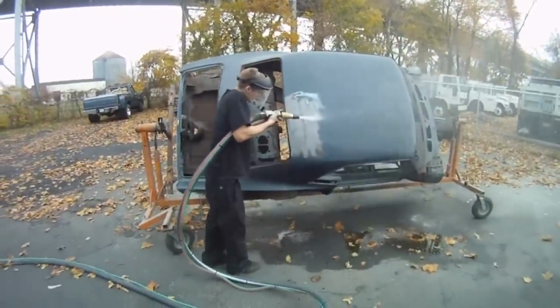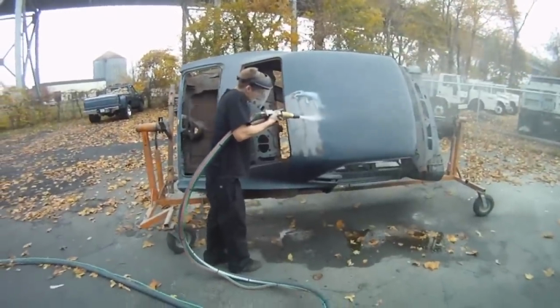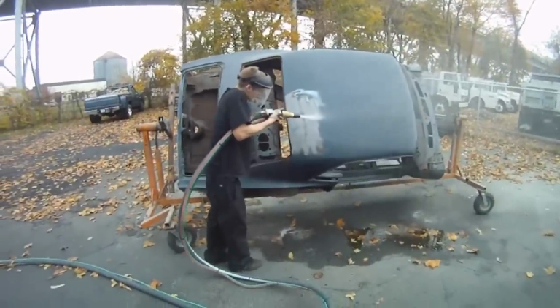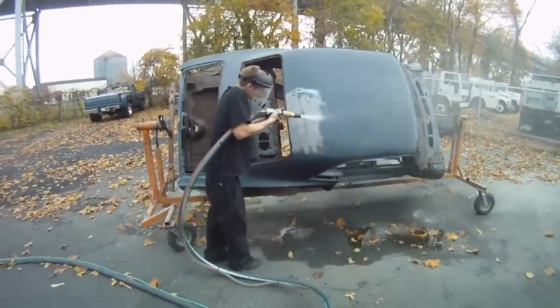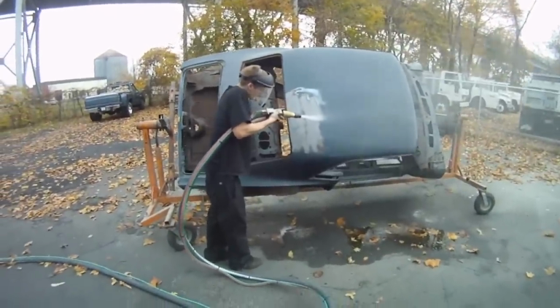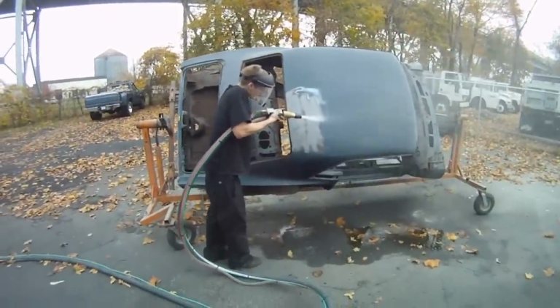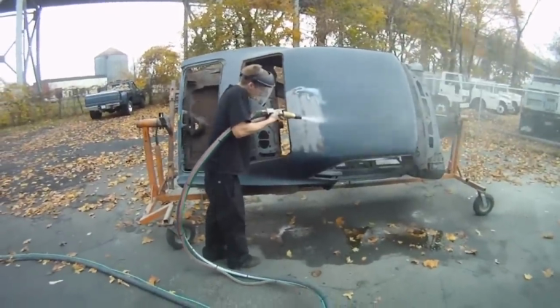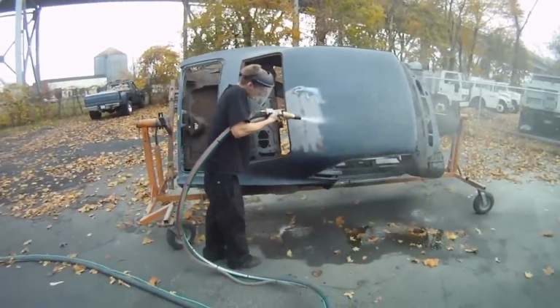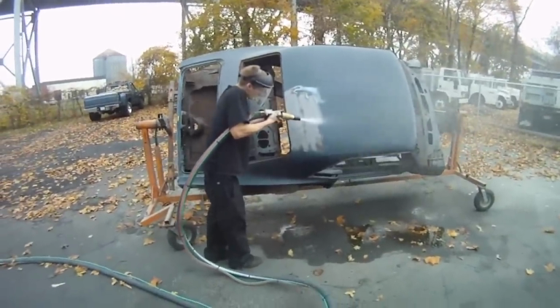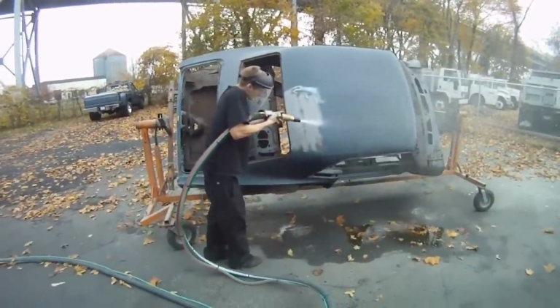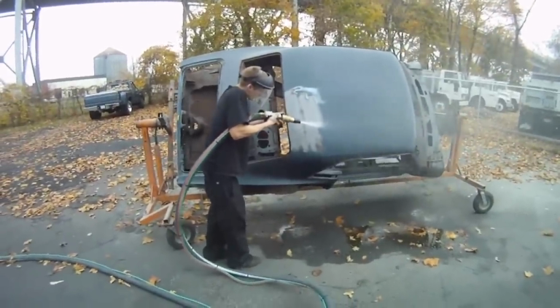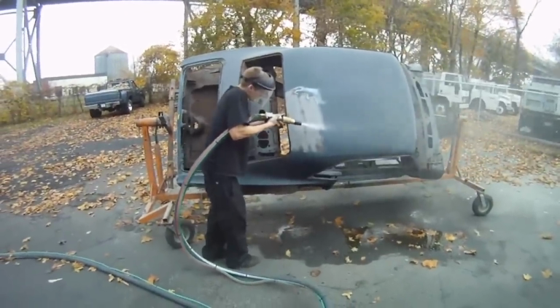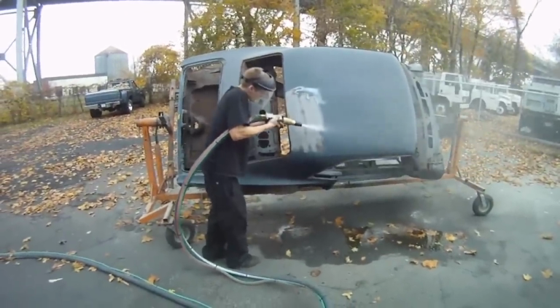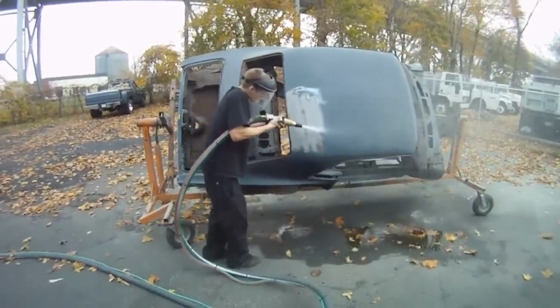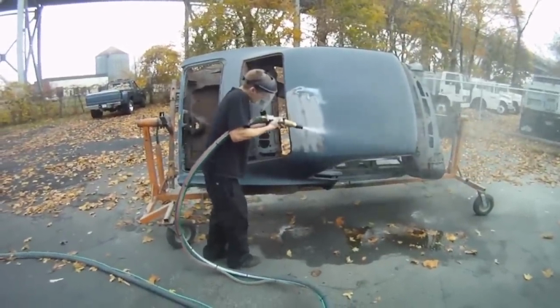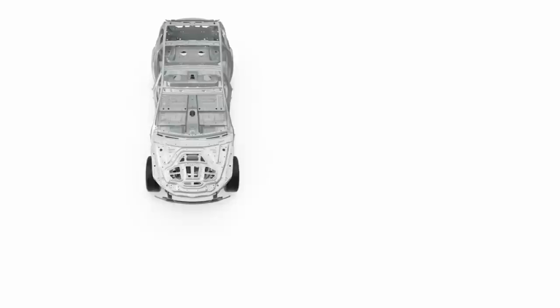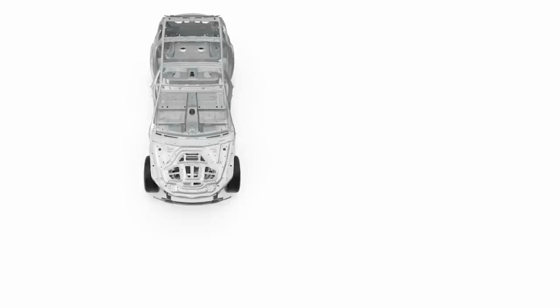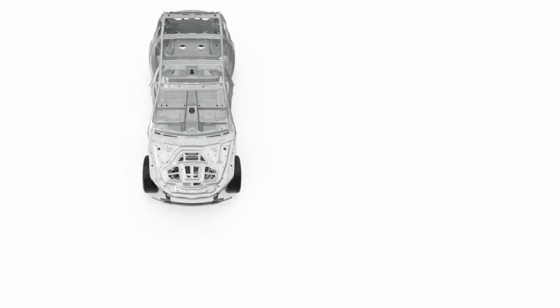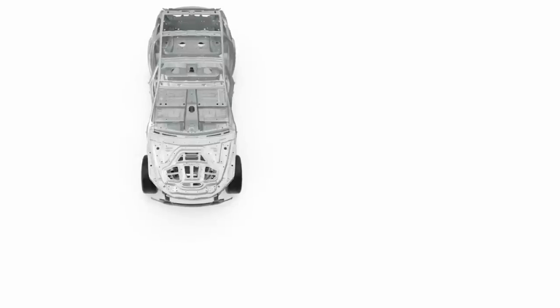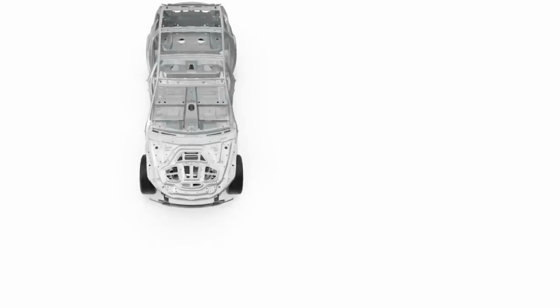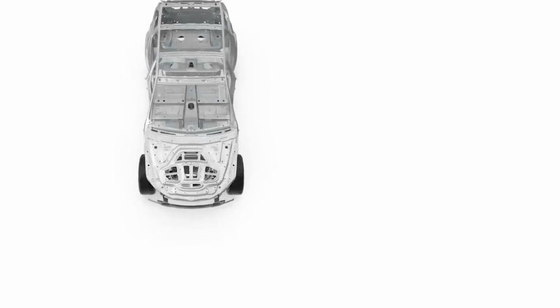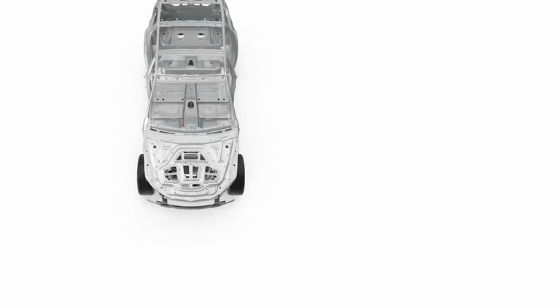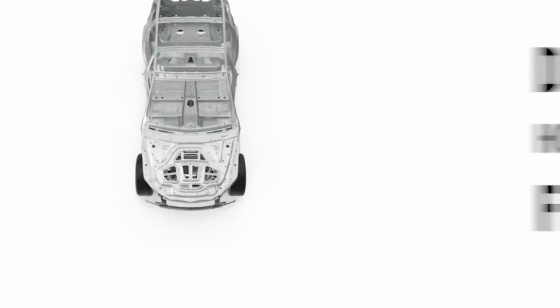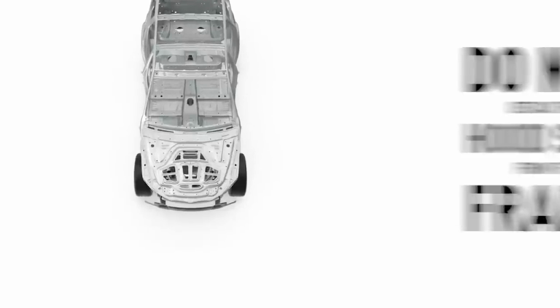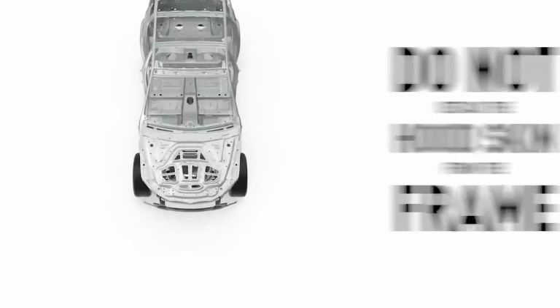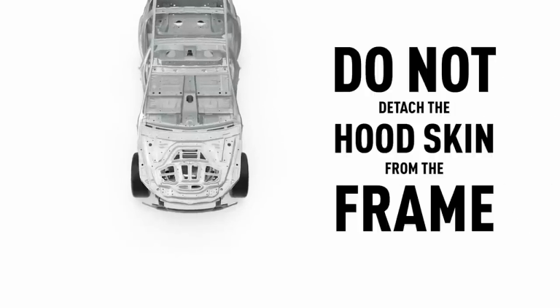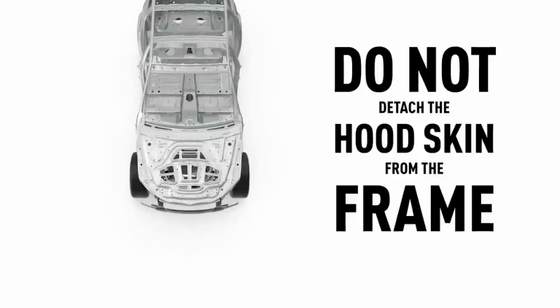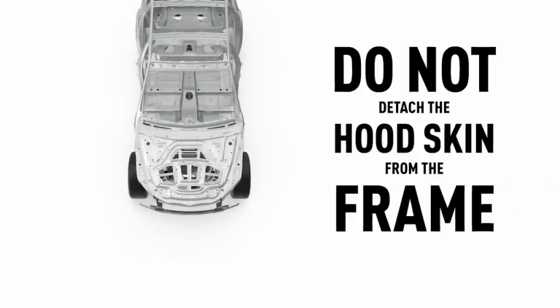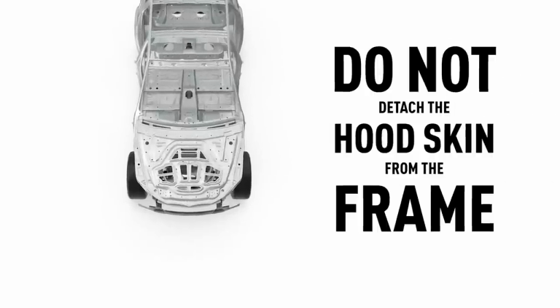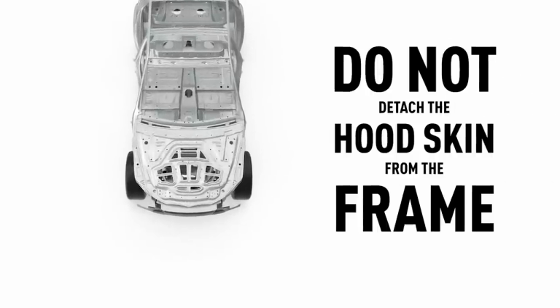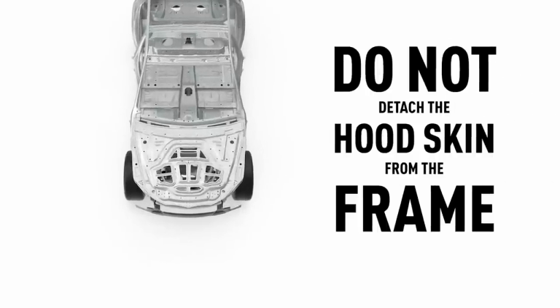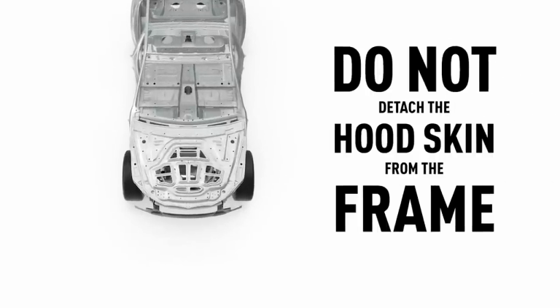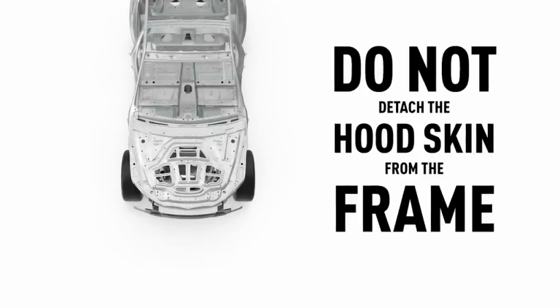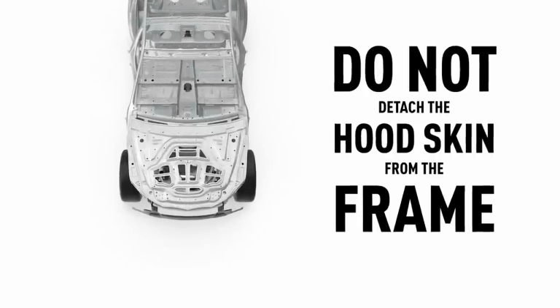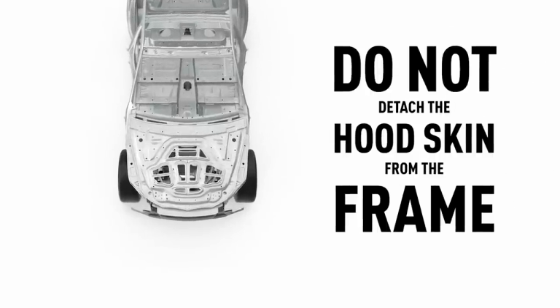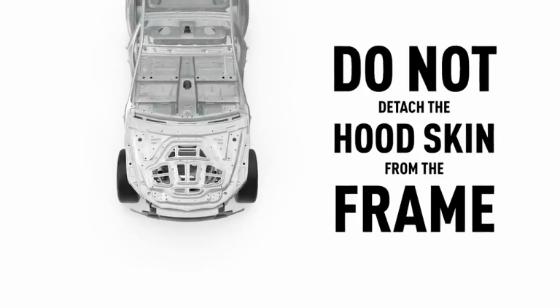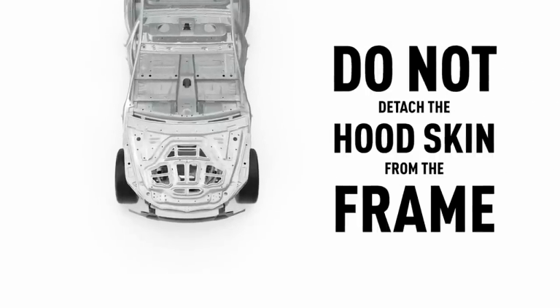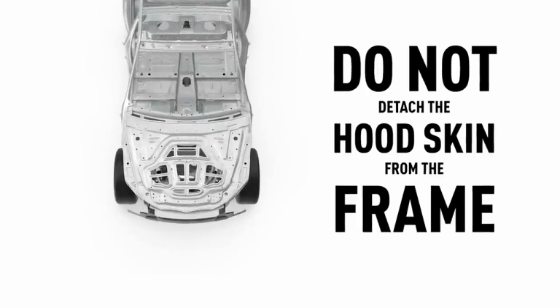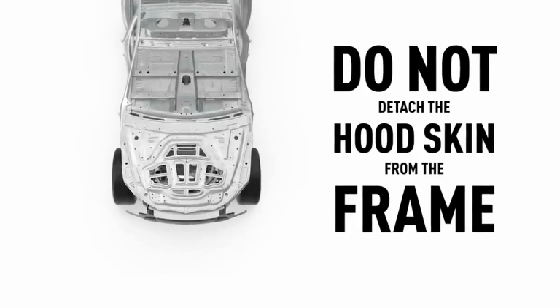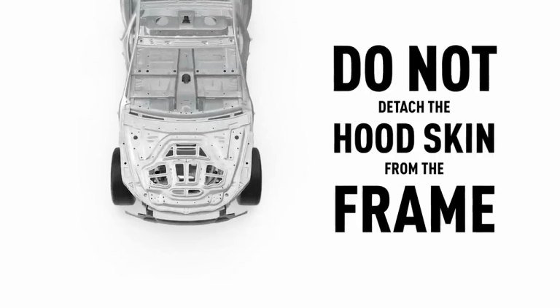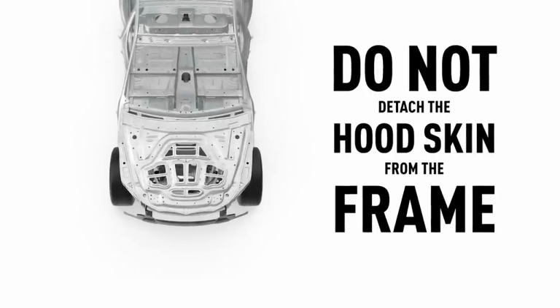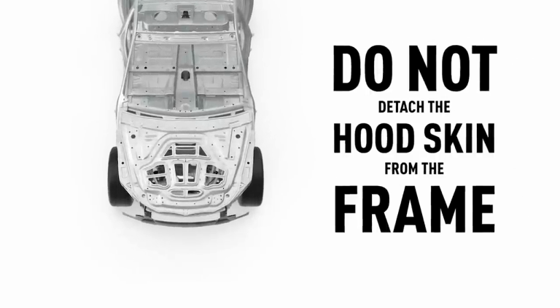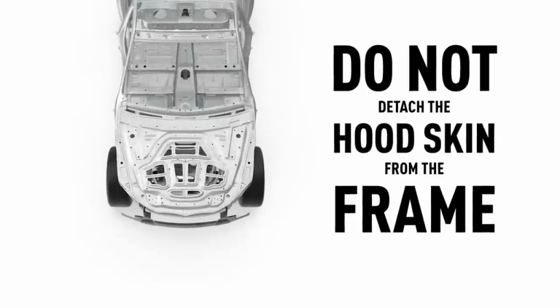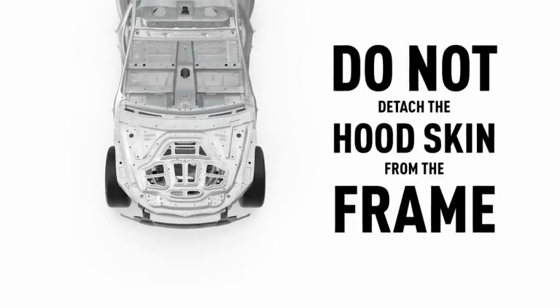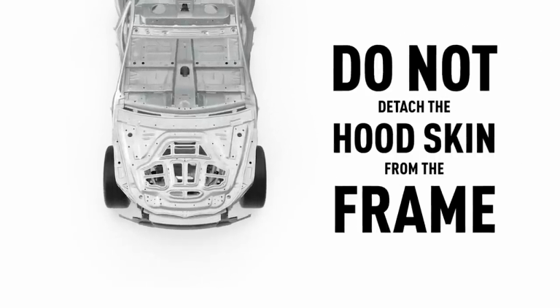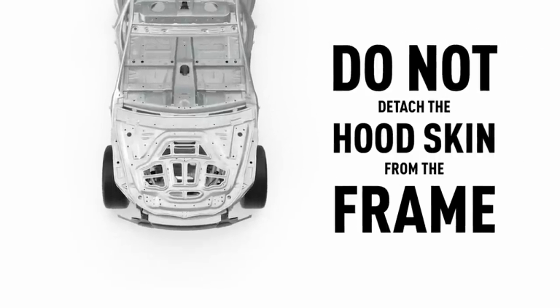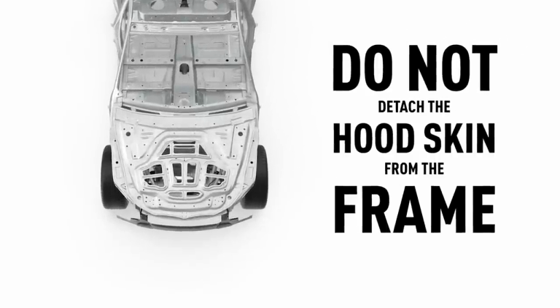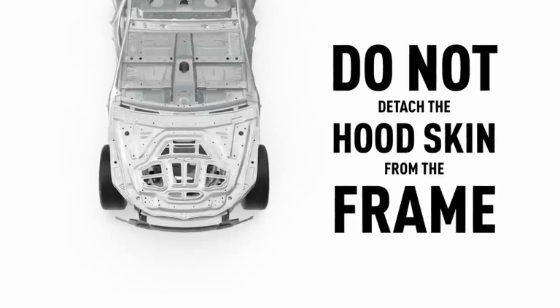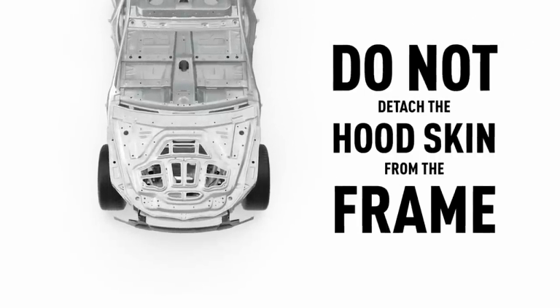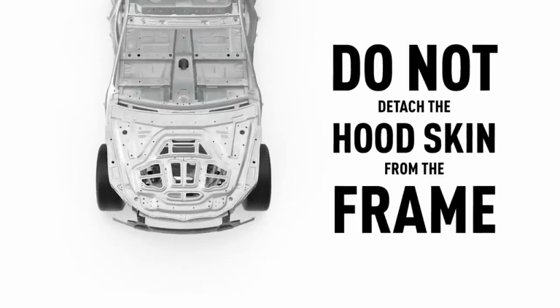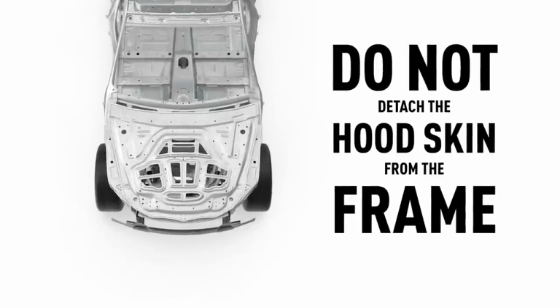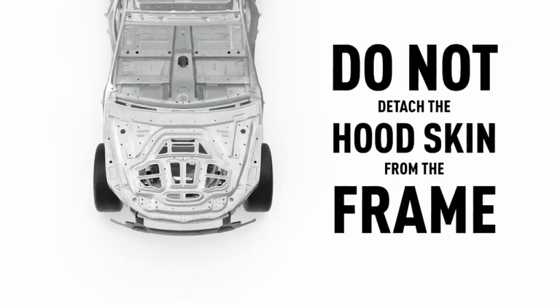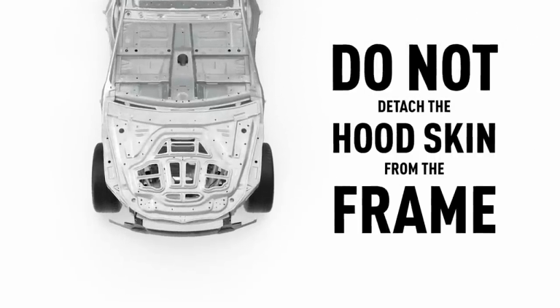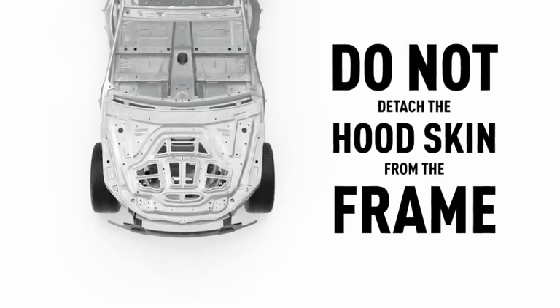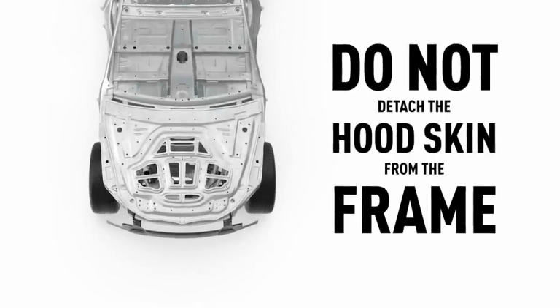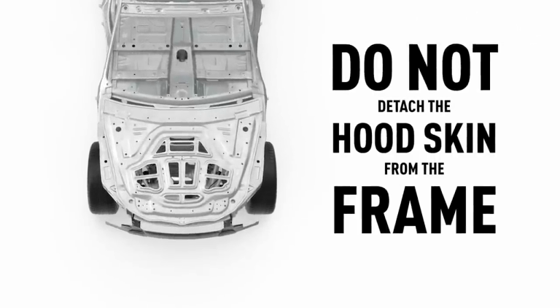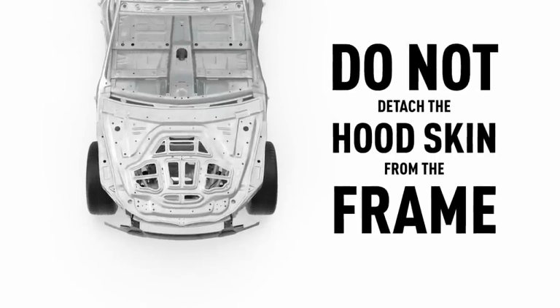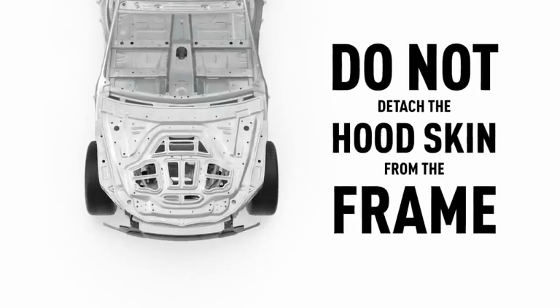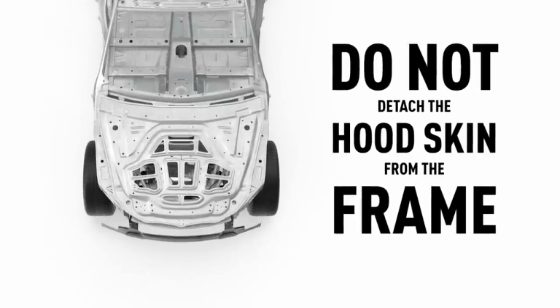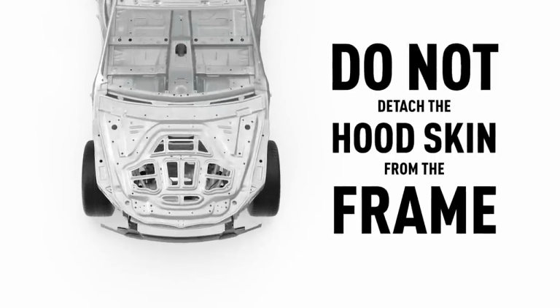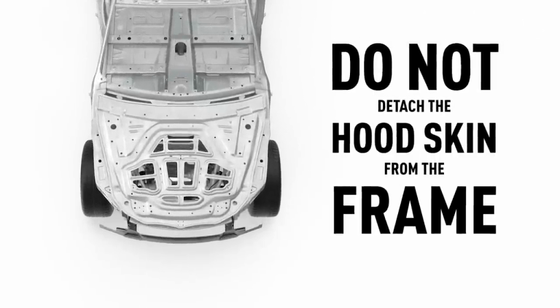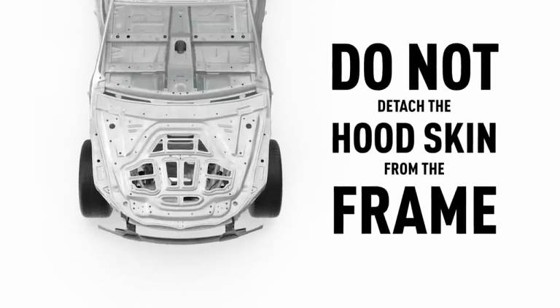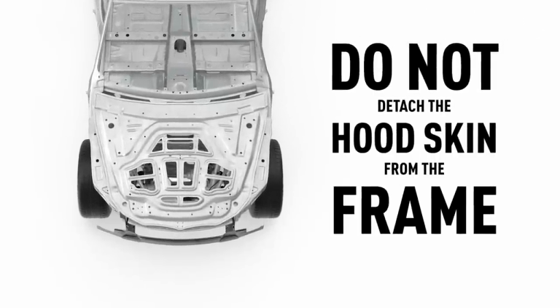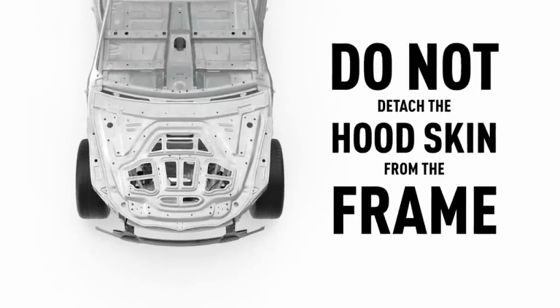If you have to blast the underside of a hood or trunk, be careful not to blast through the adhesive that anchors the frame to the skin.